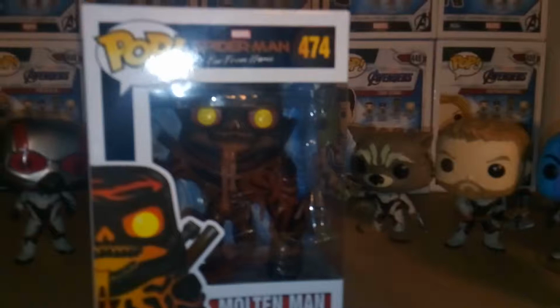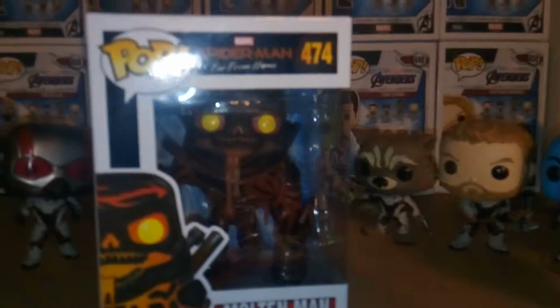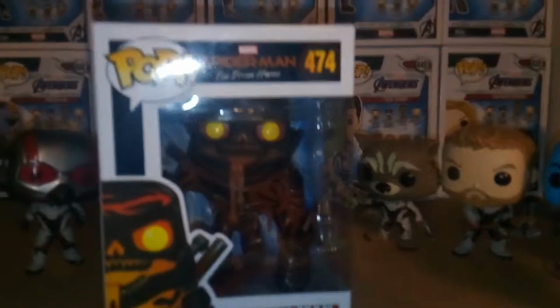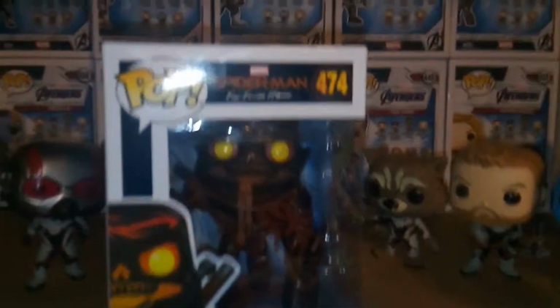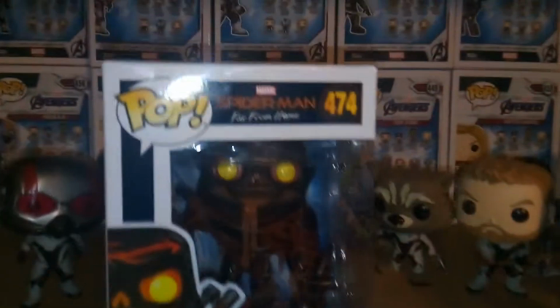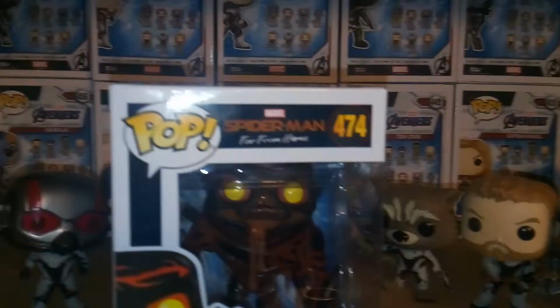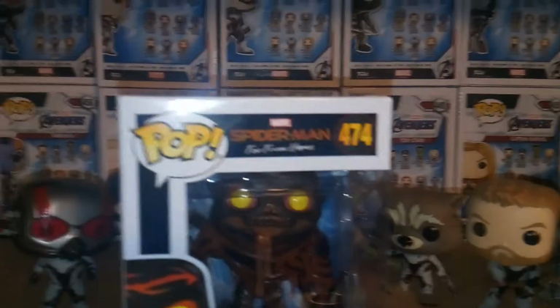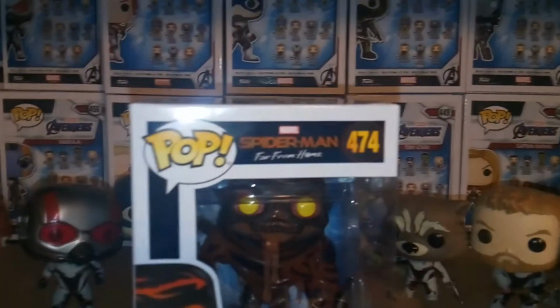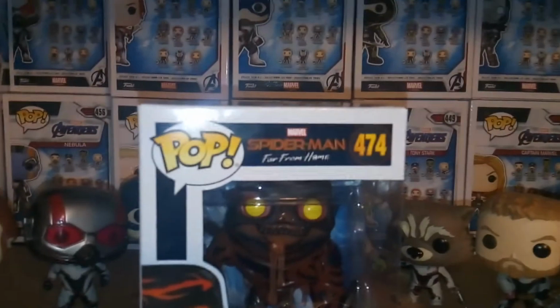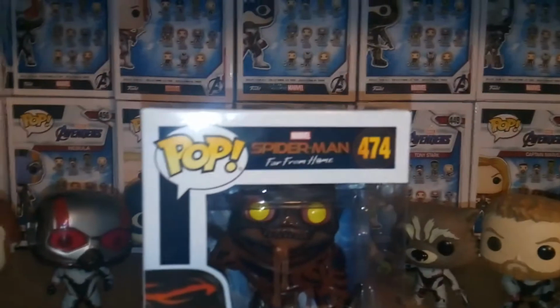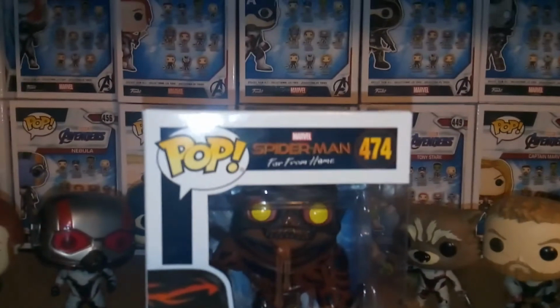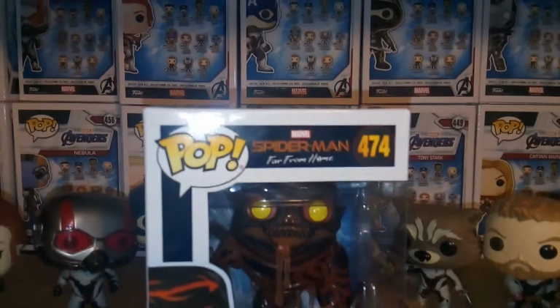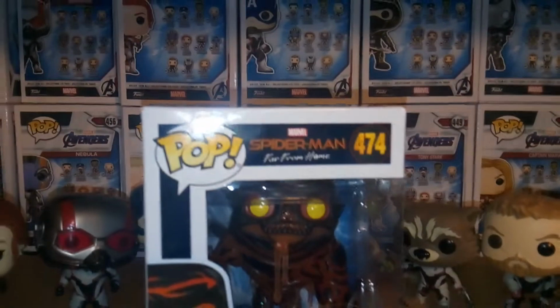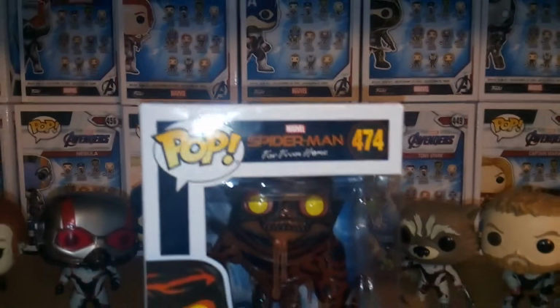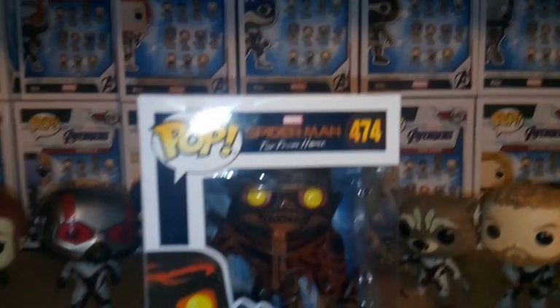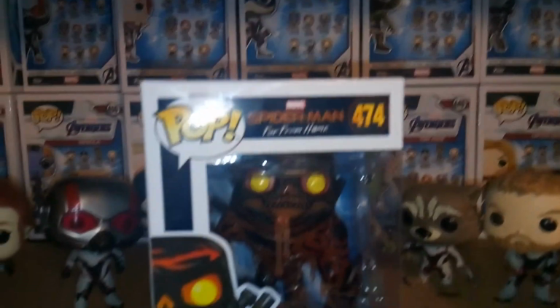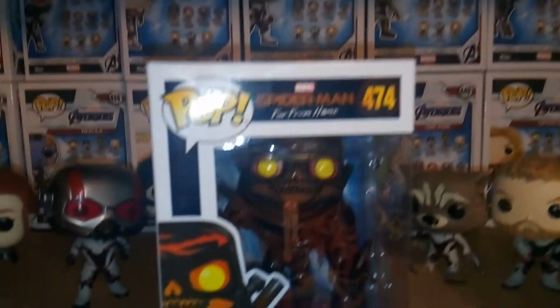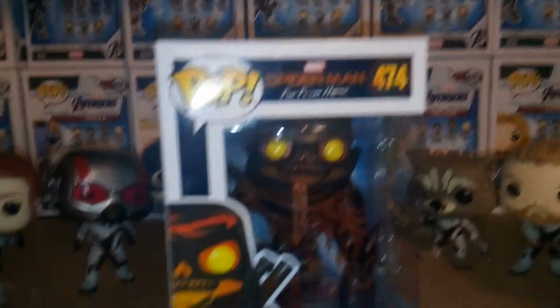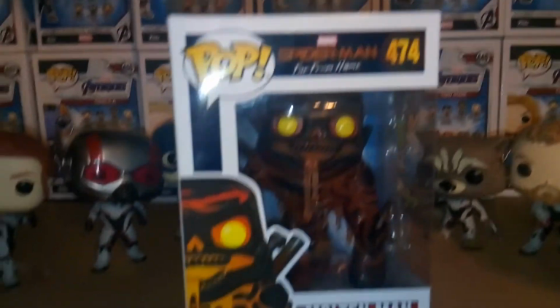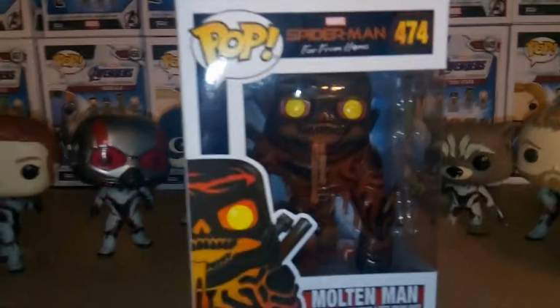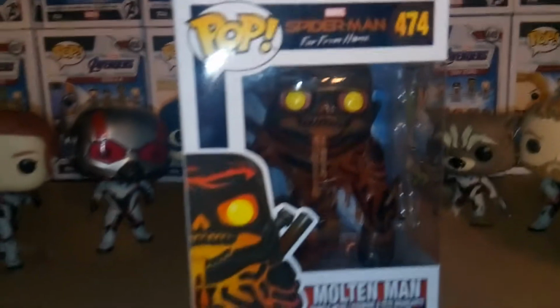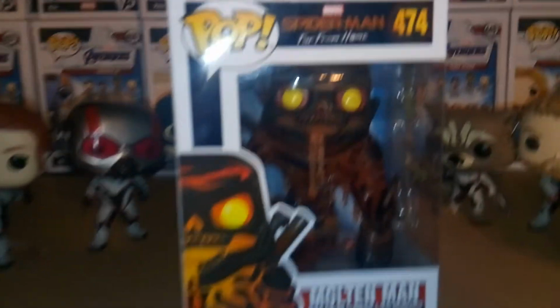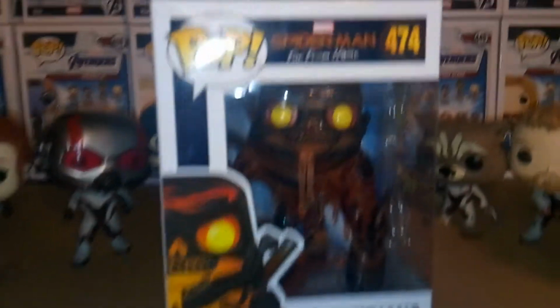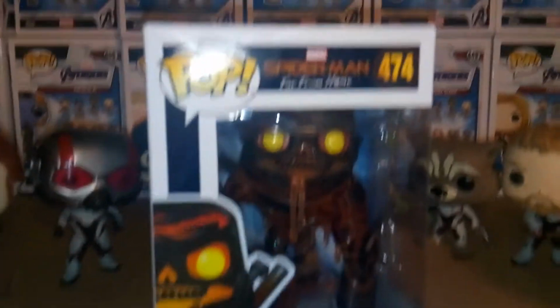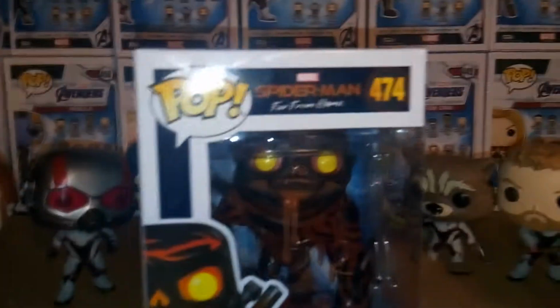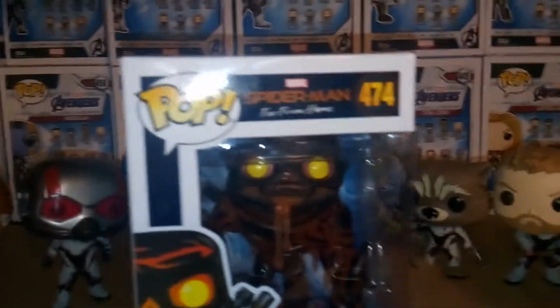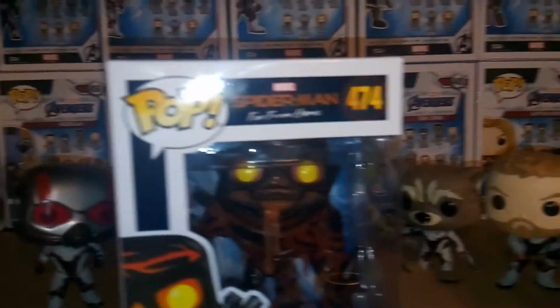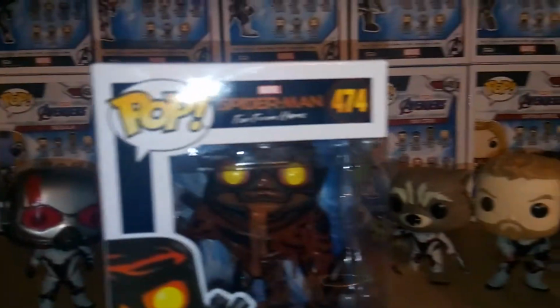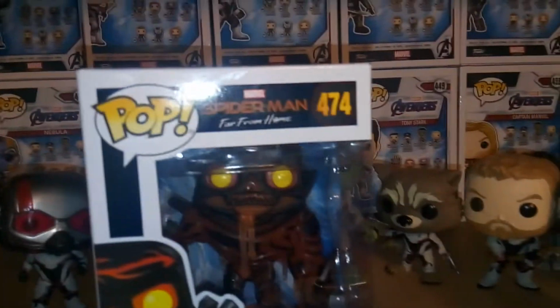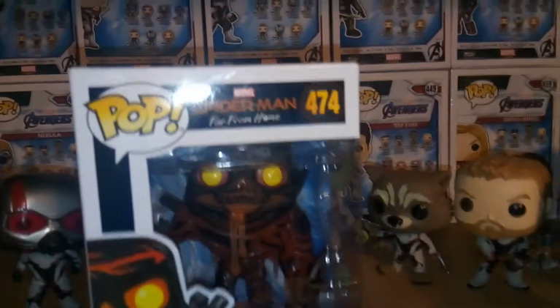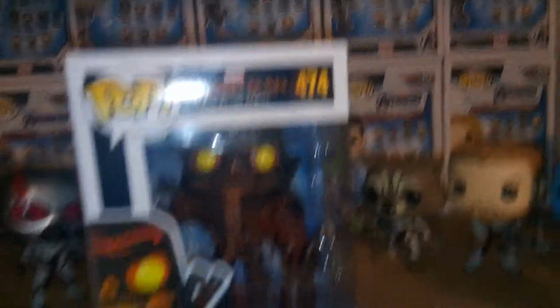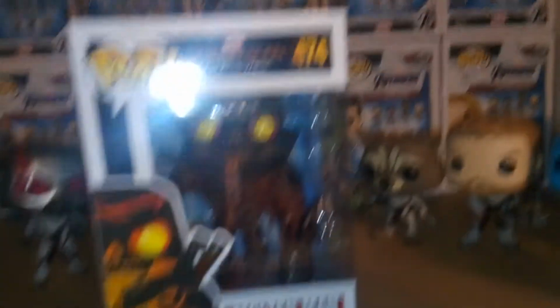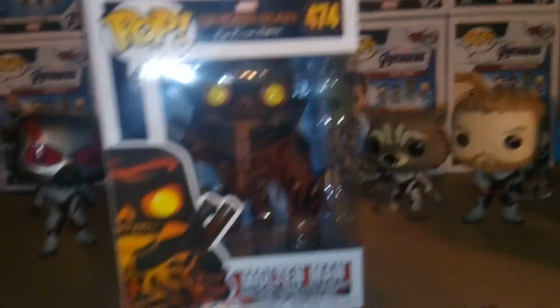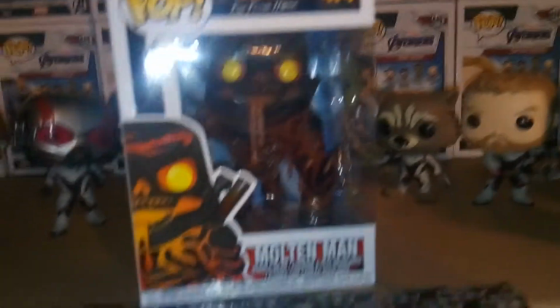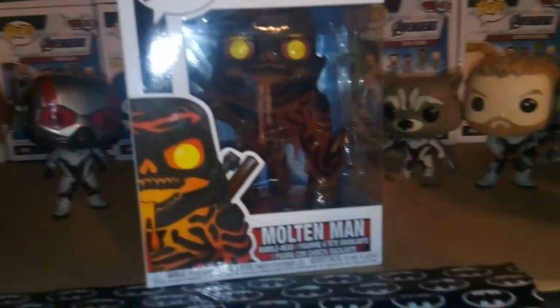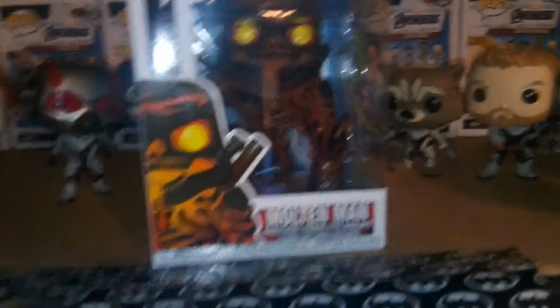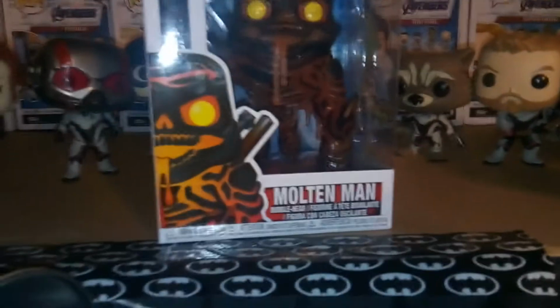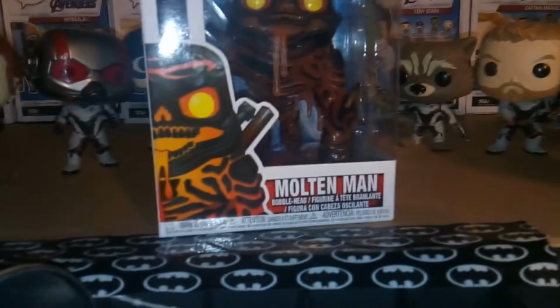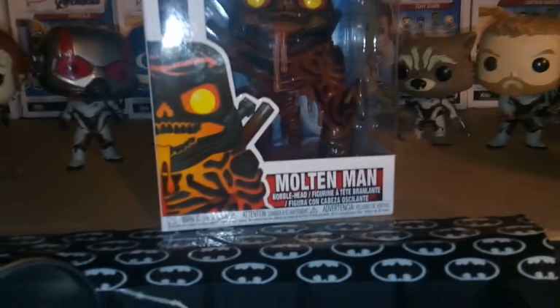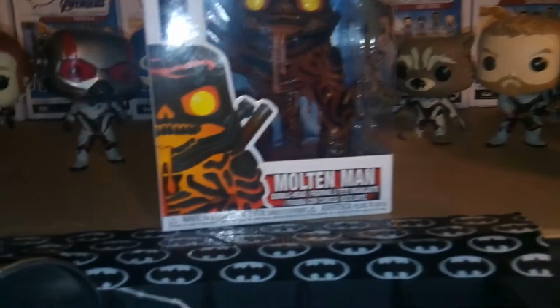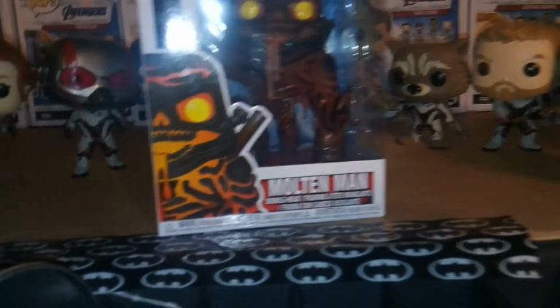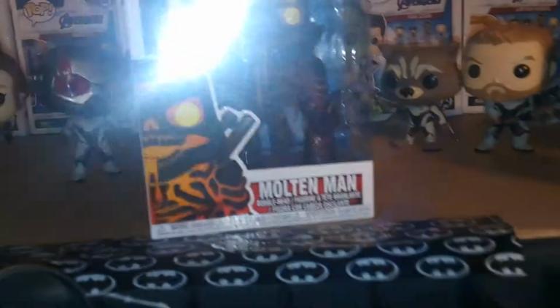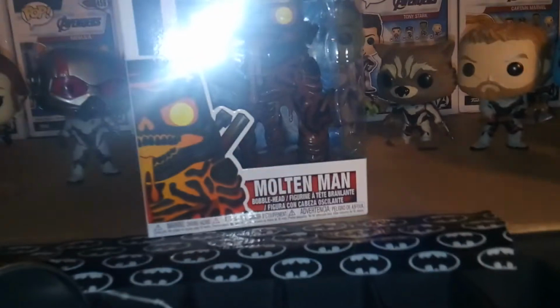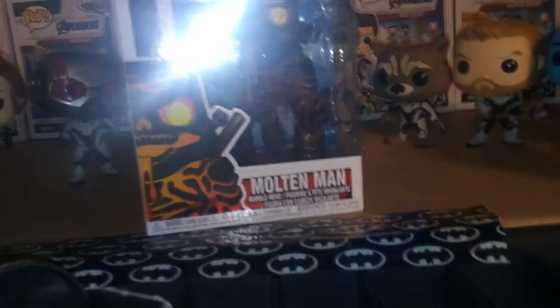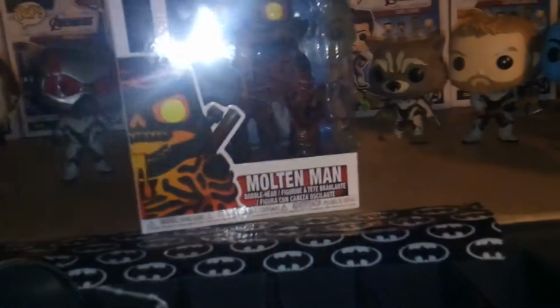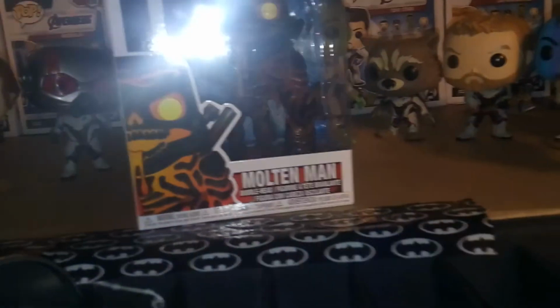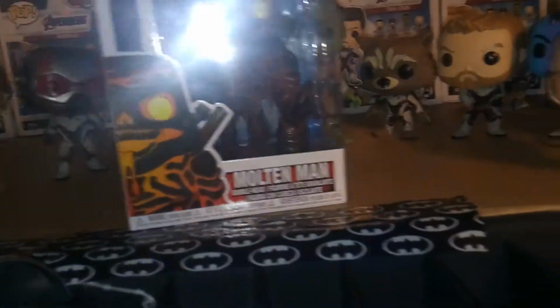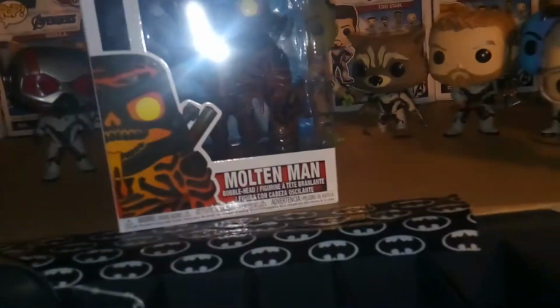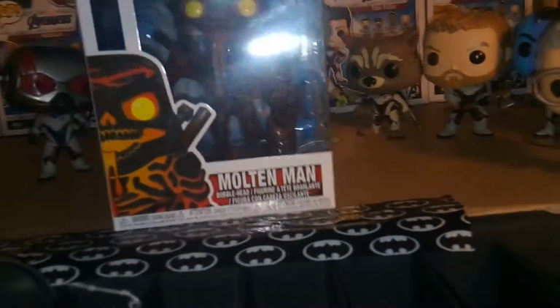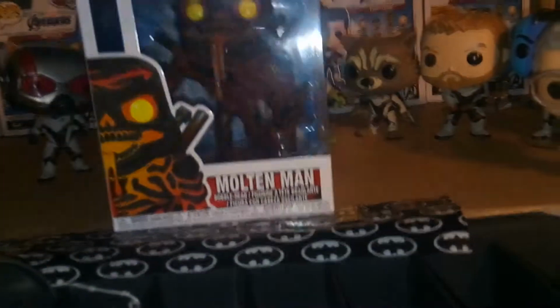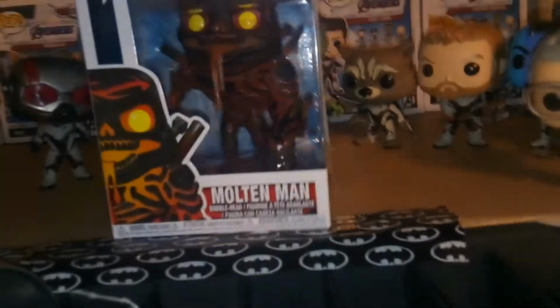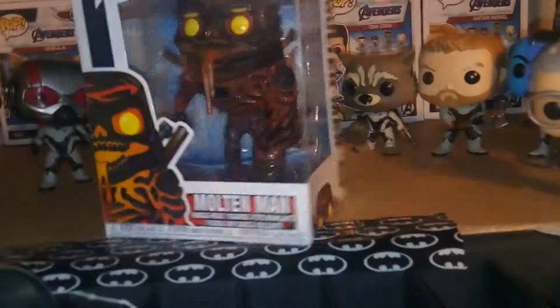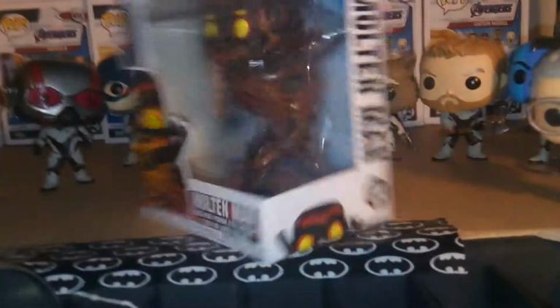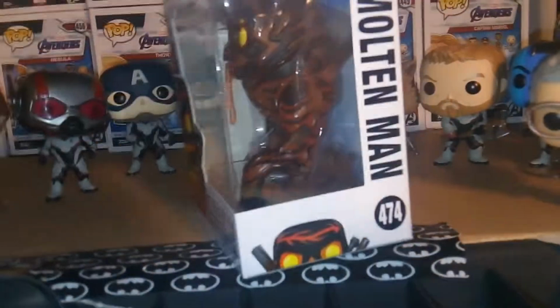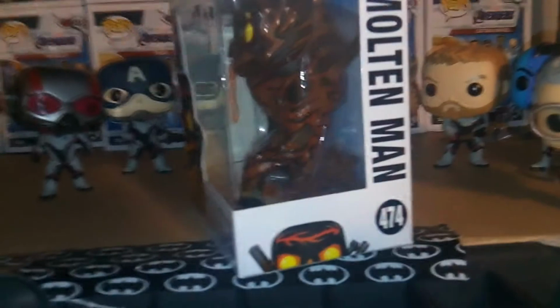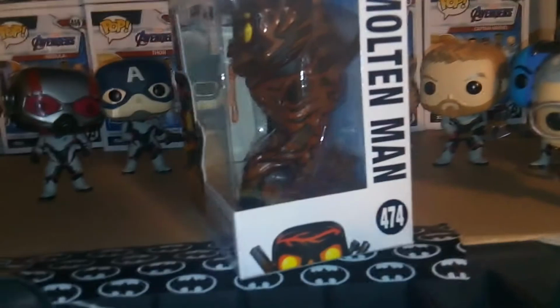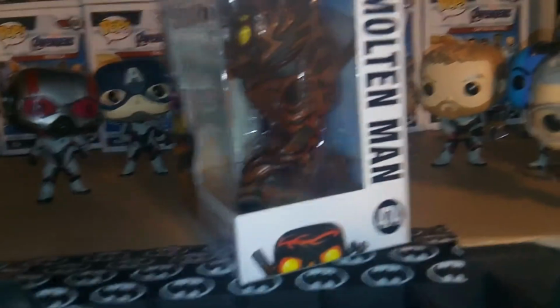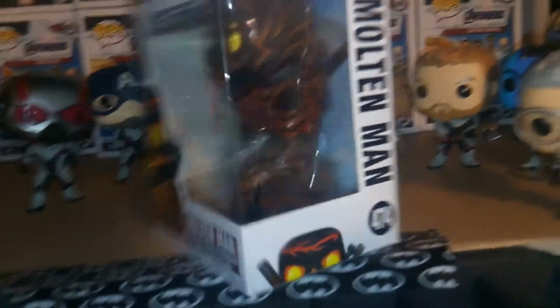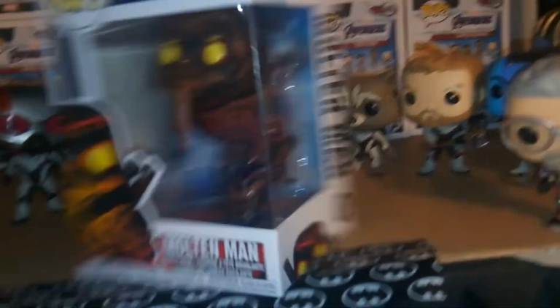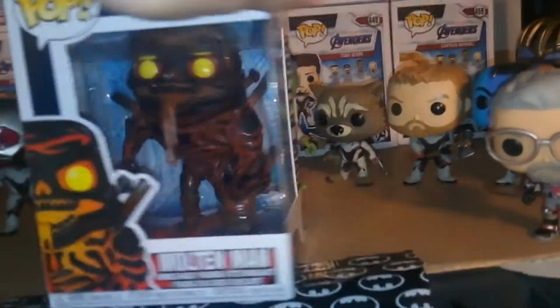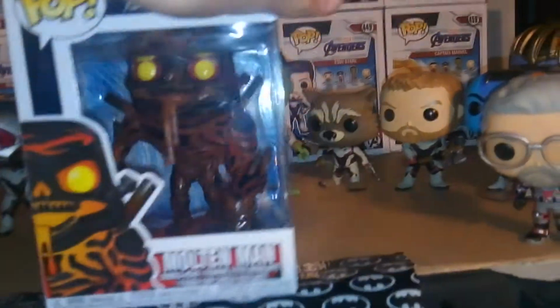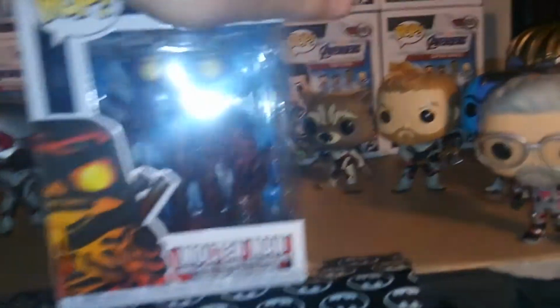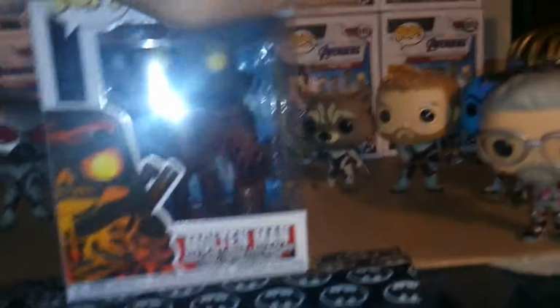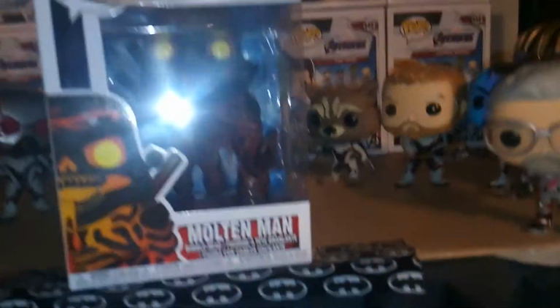Hey guys, welcome to the Taurus 37 day. I'm reviewing the Funko Pop Spider-Man Far From Home Molten Man. It's really cool, really blessed to be reviewing this today.